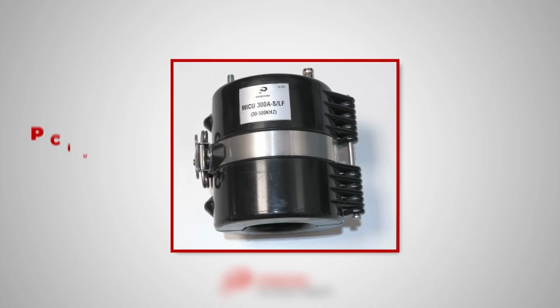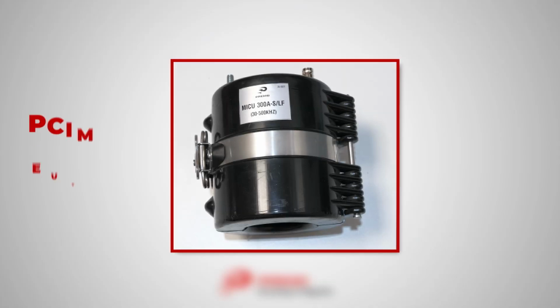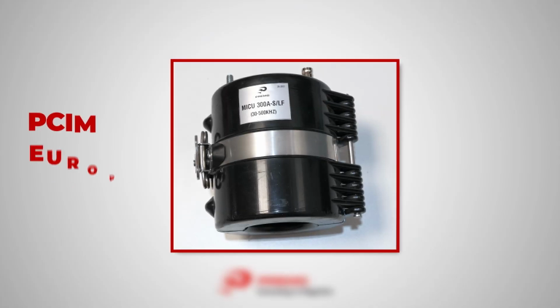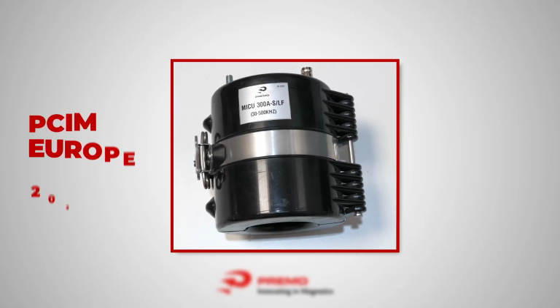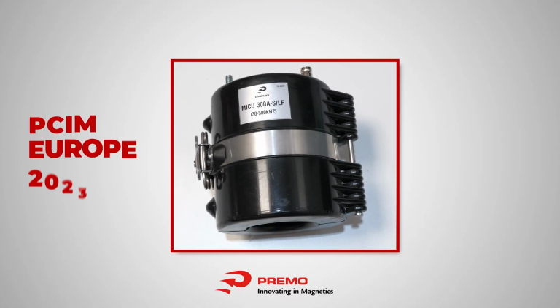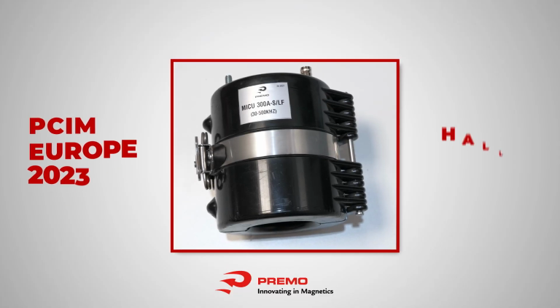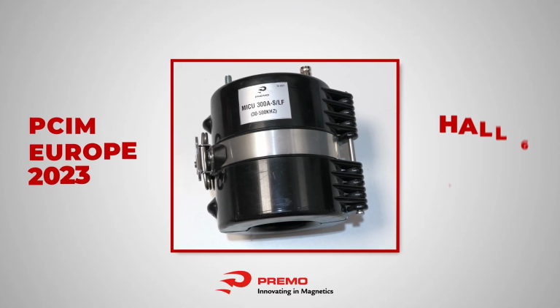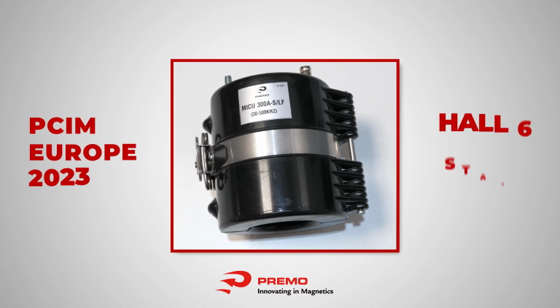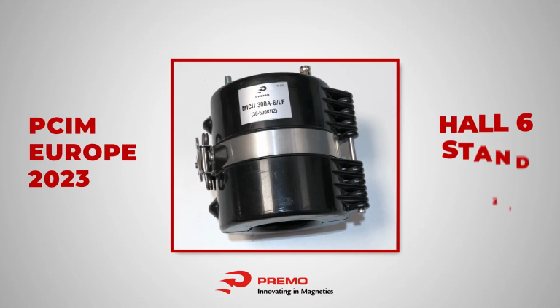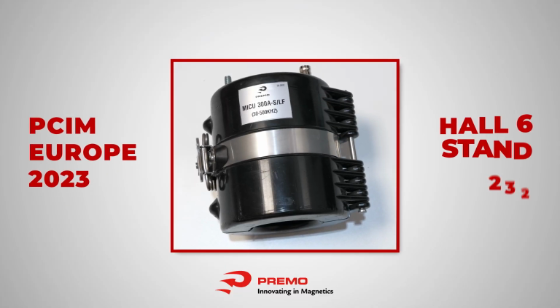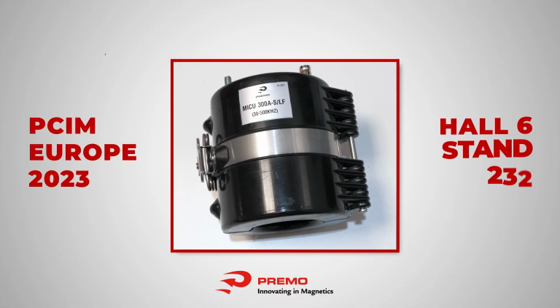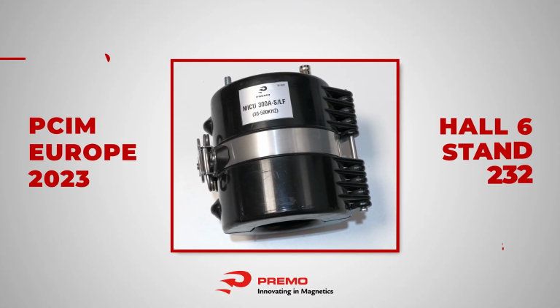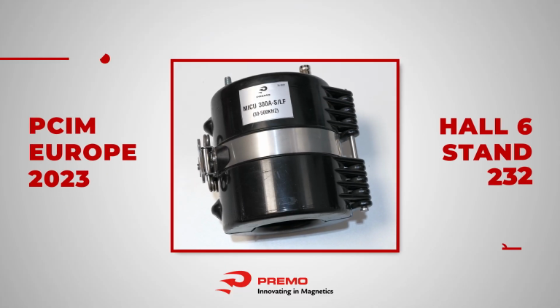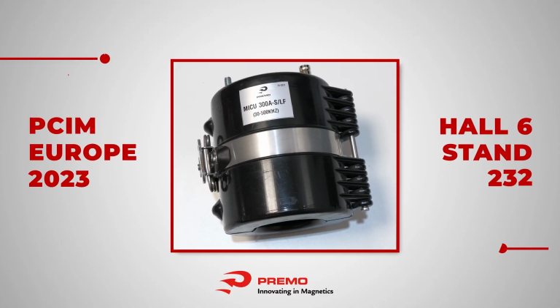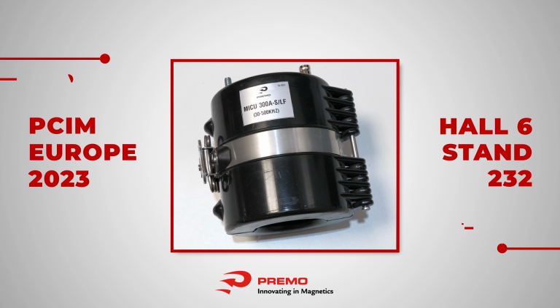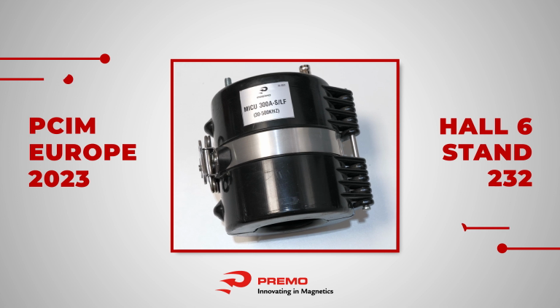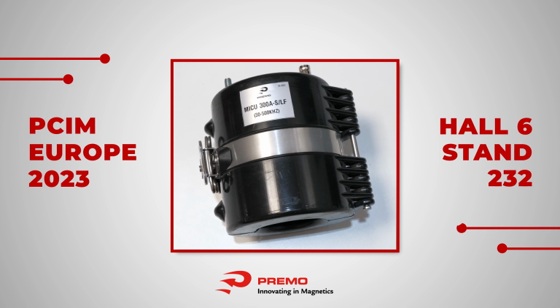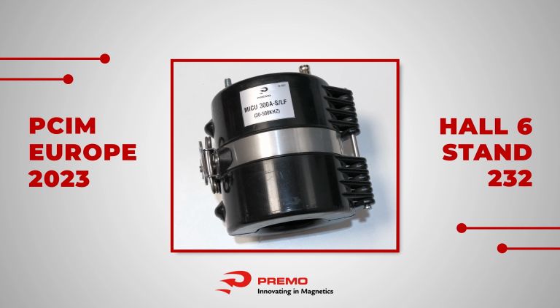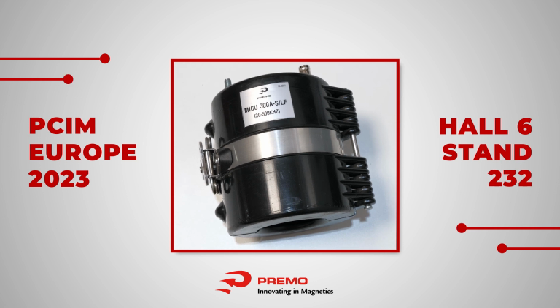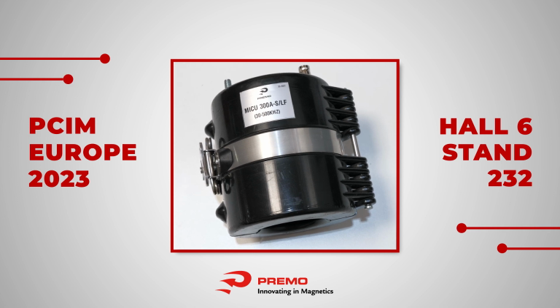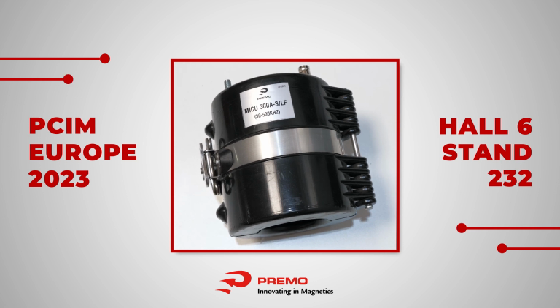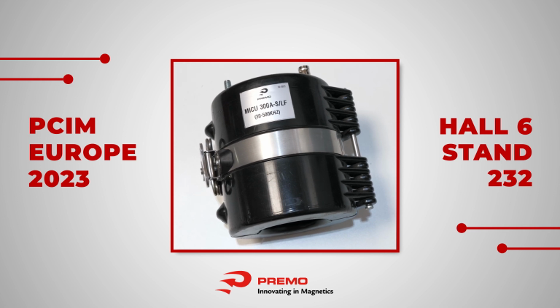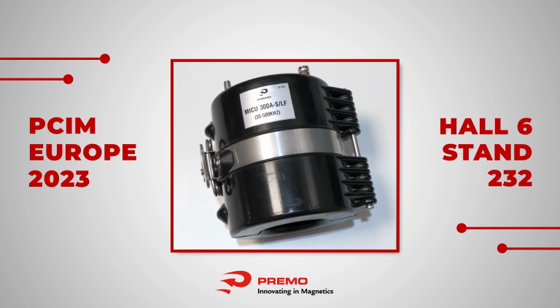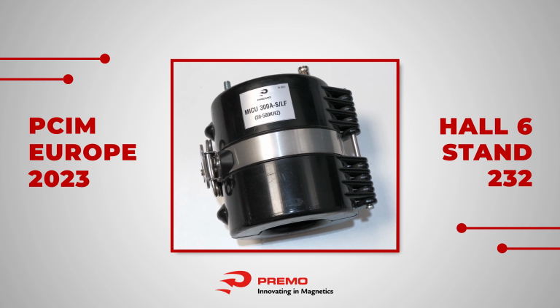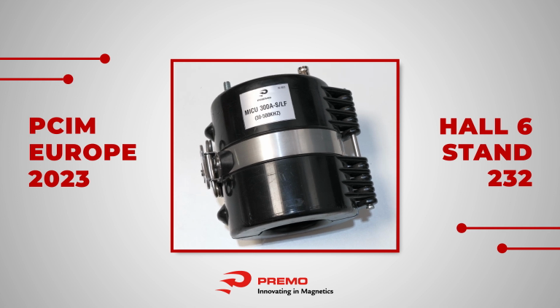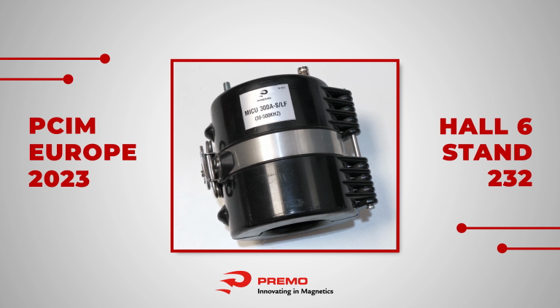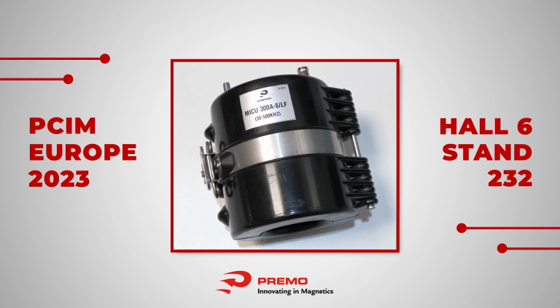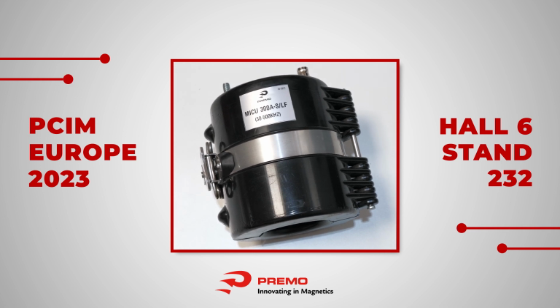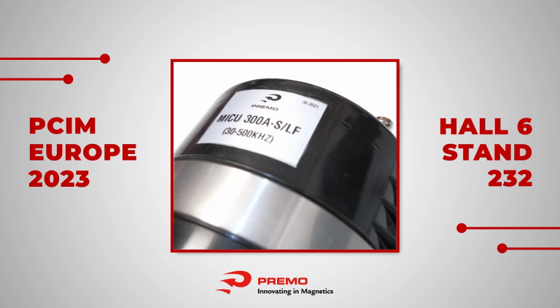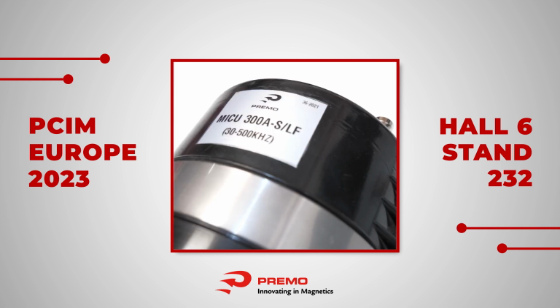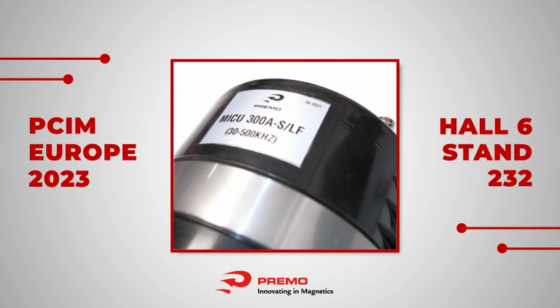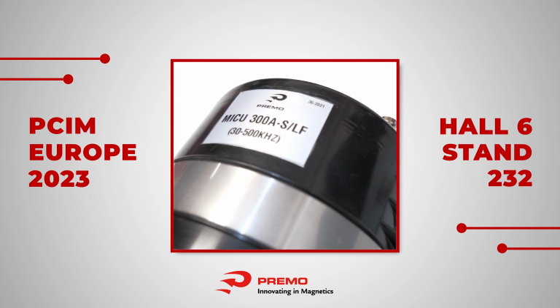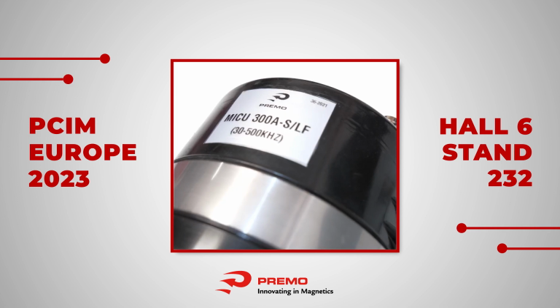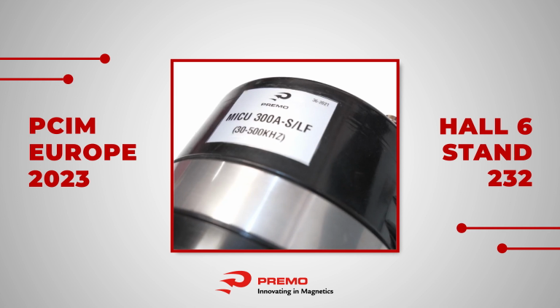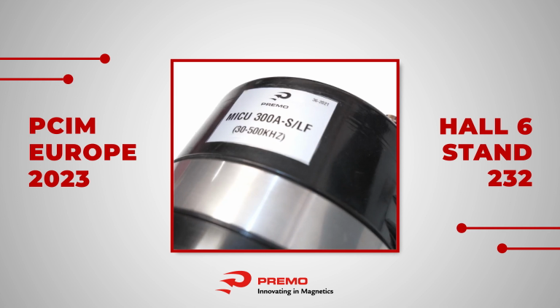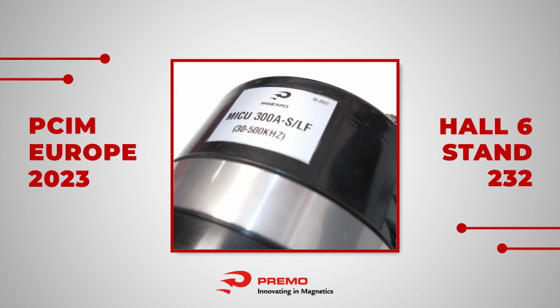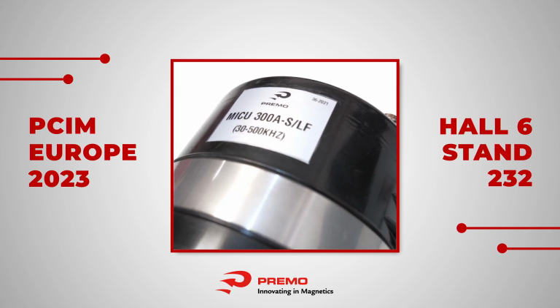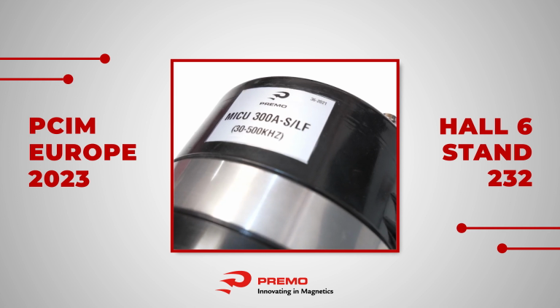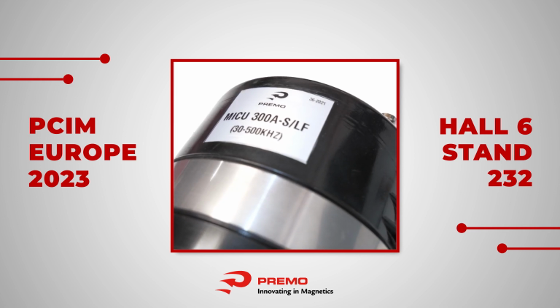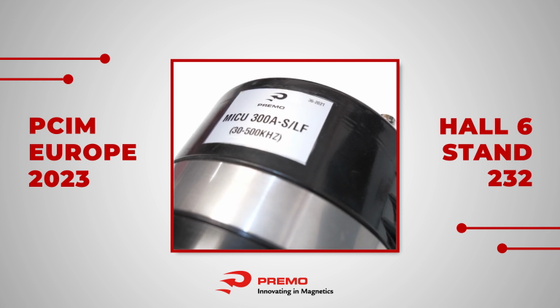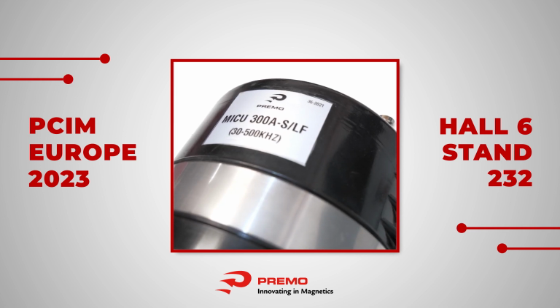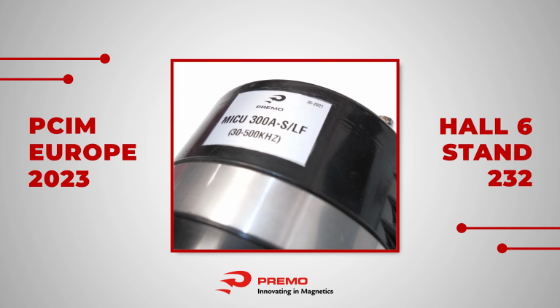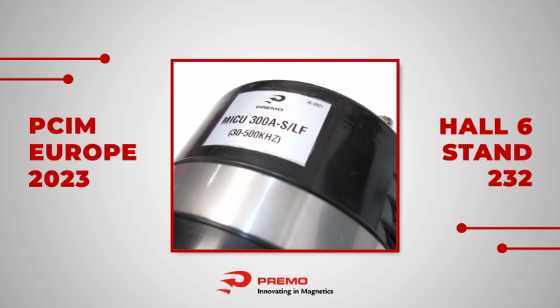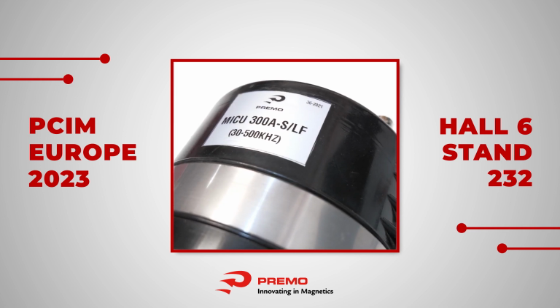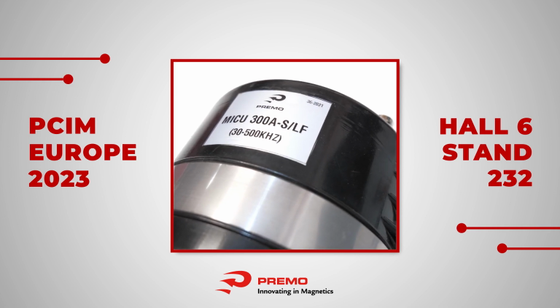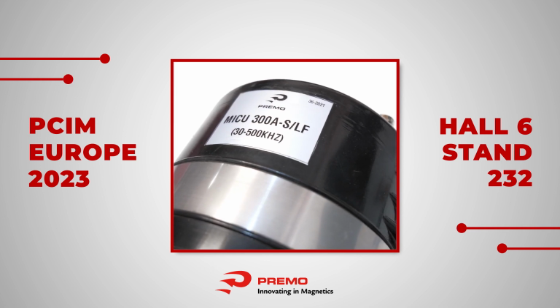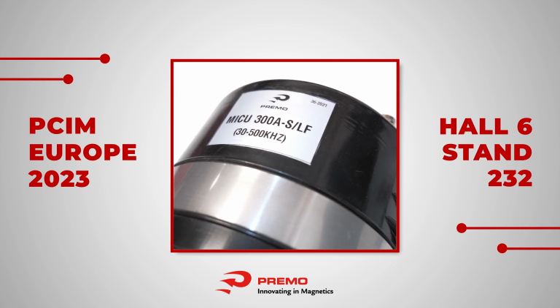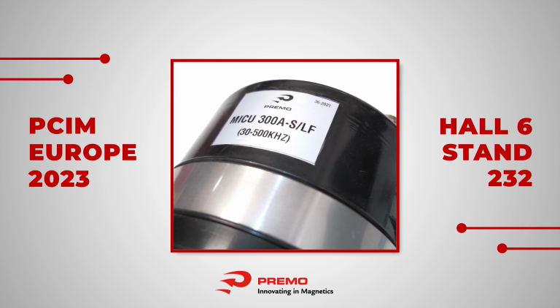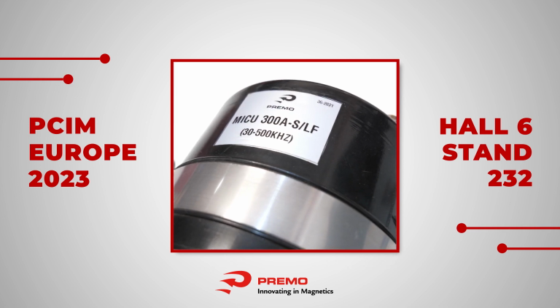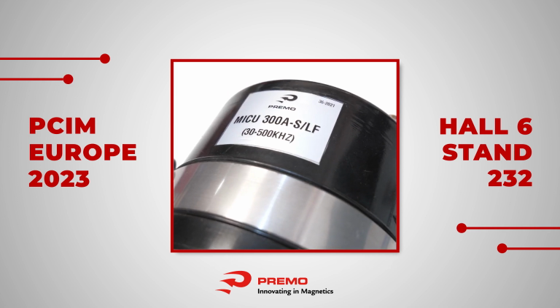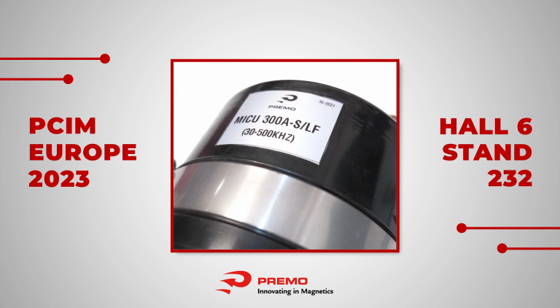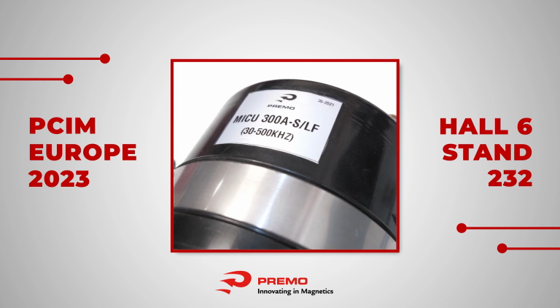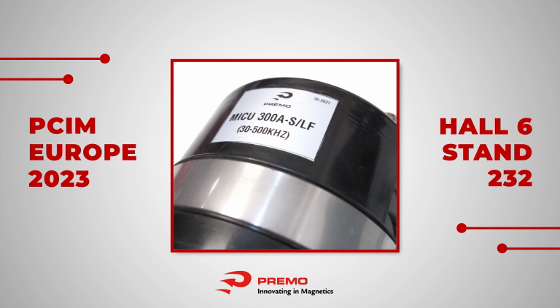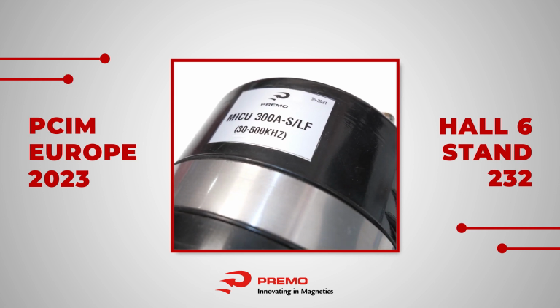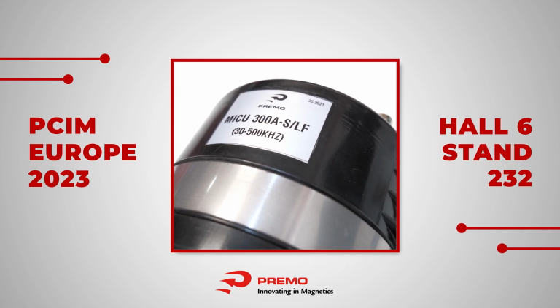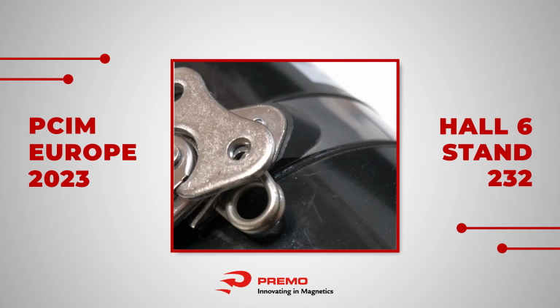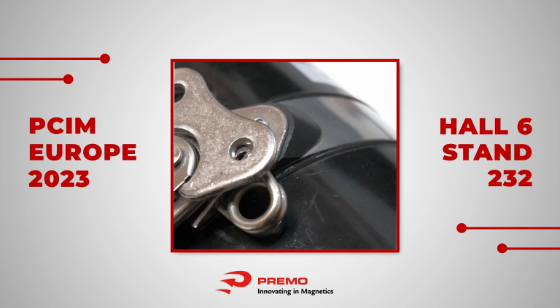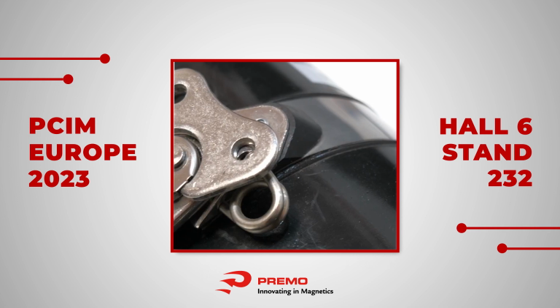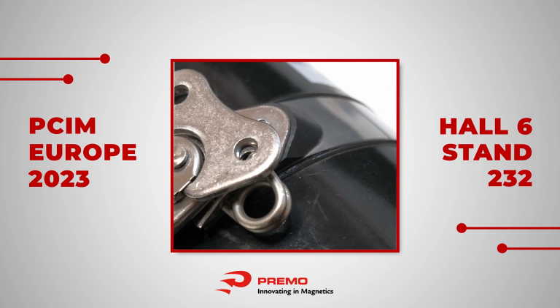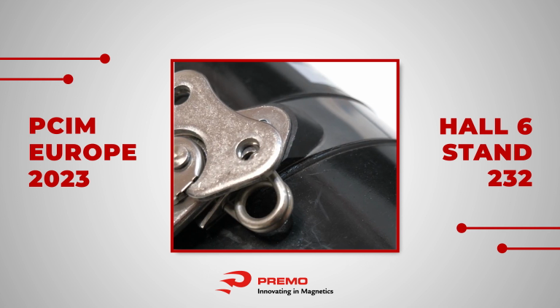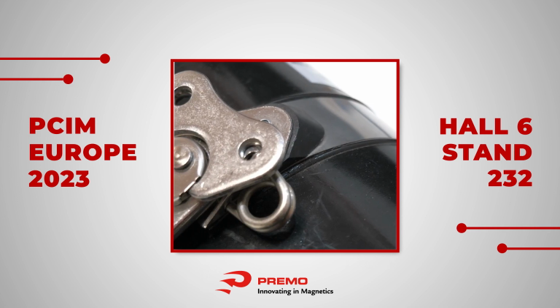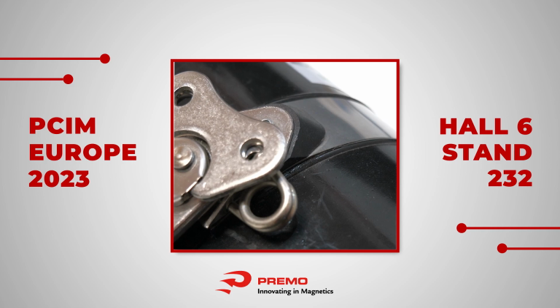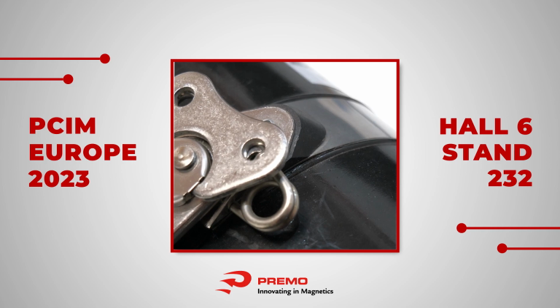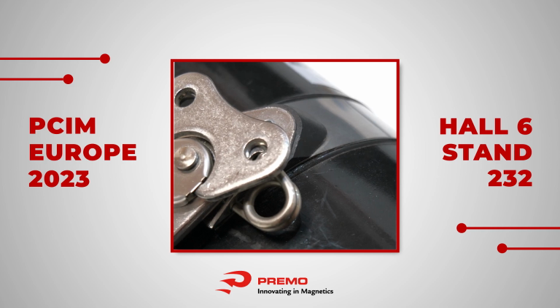This innovation will be presented at PSIM Europe 2023 at Primo Stand Hall 6, Stand 232.